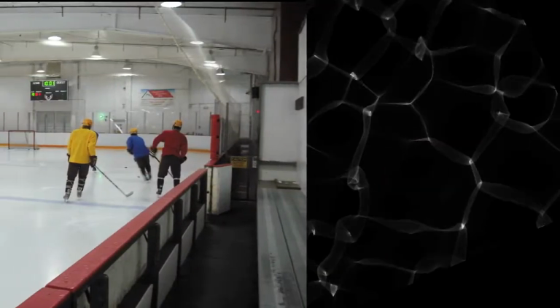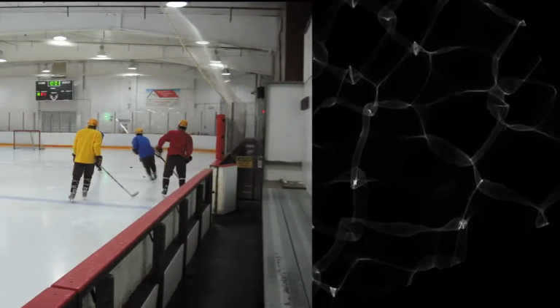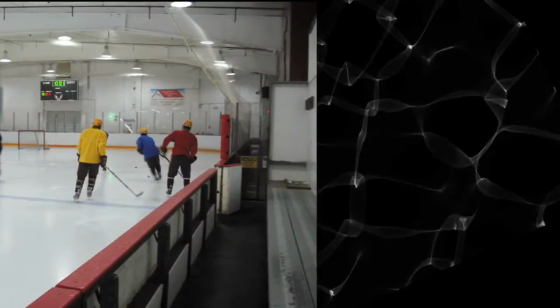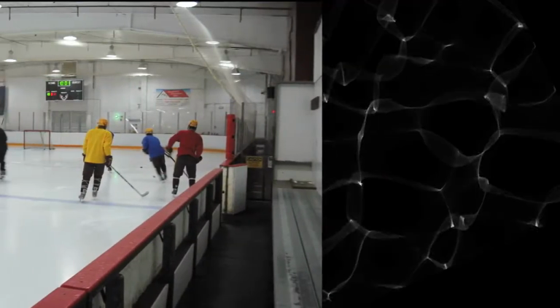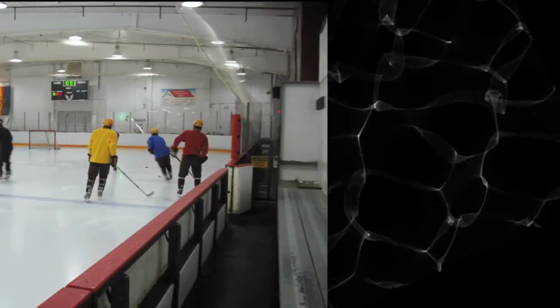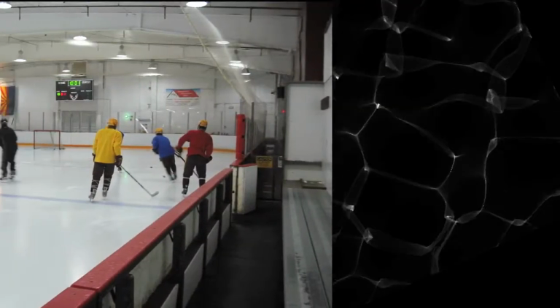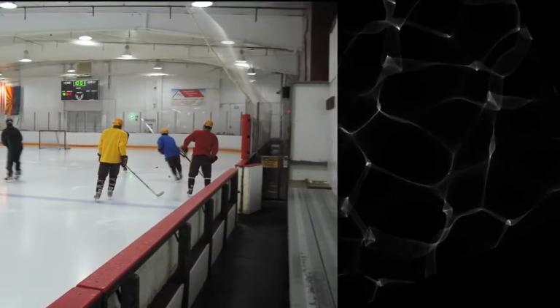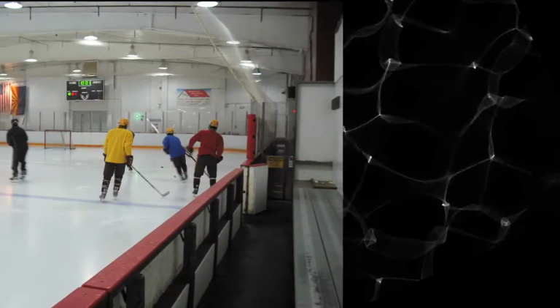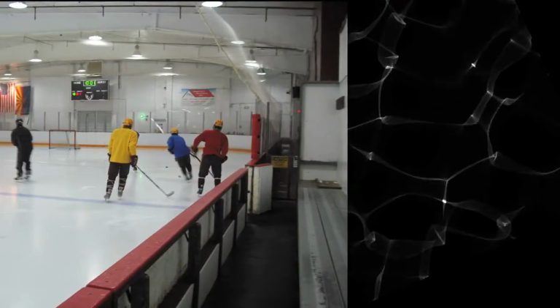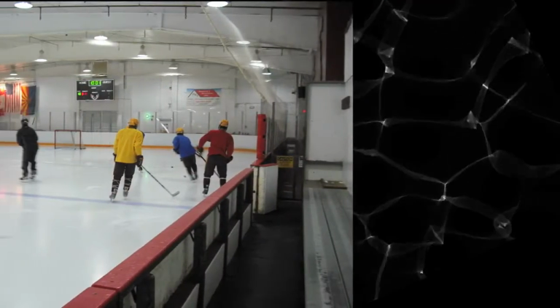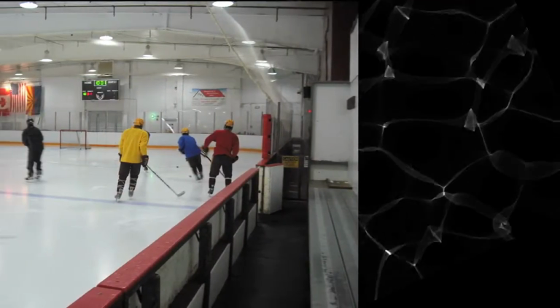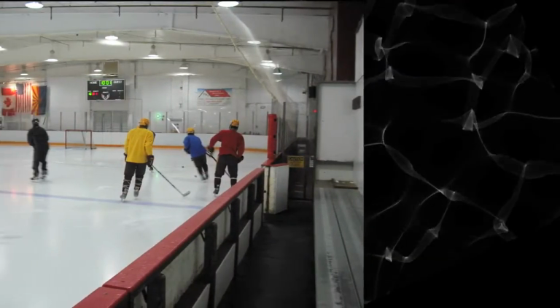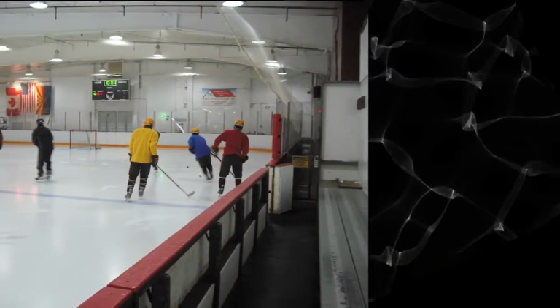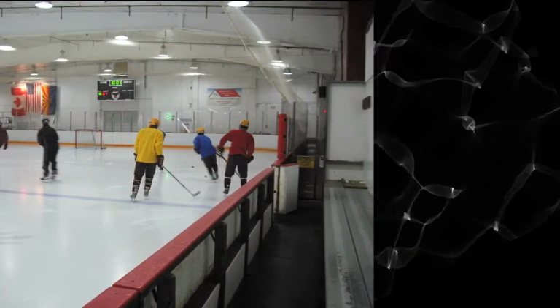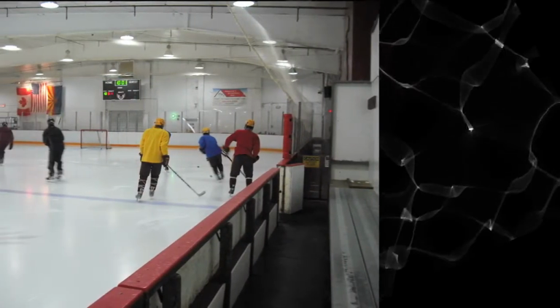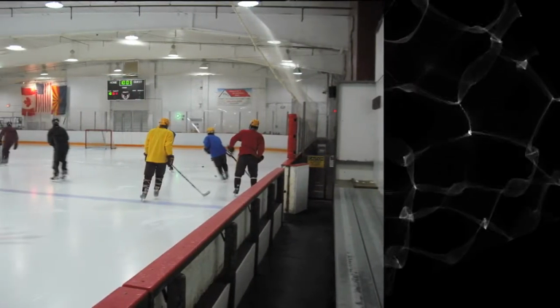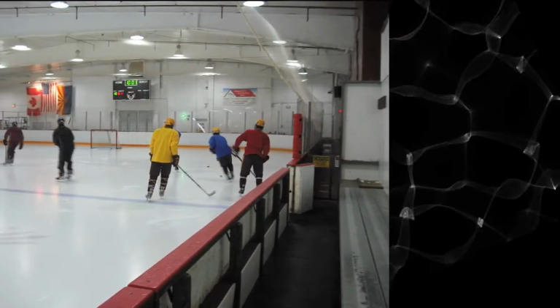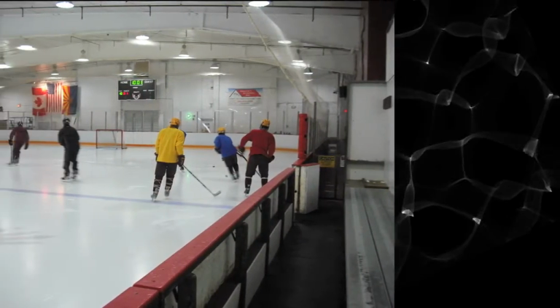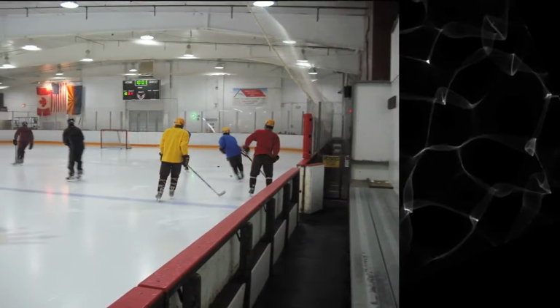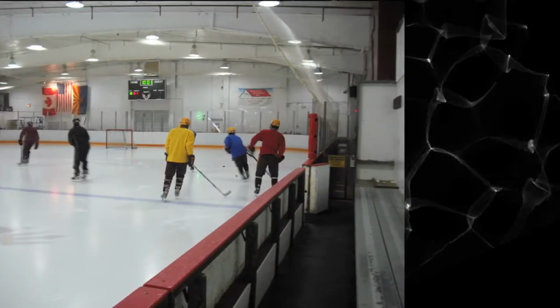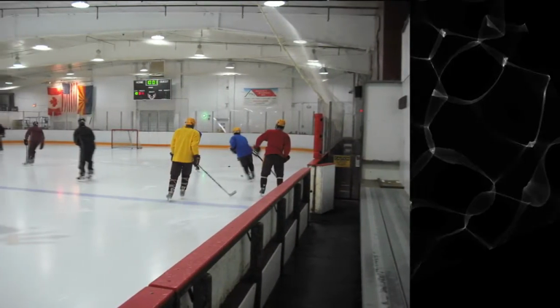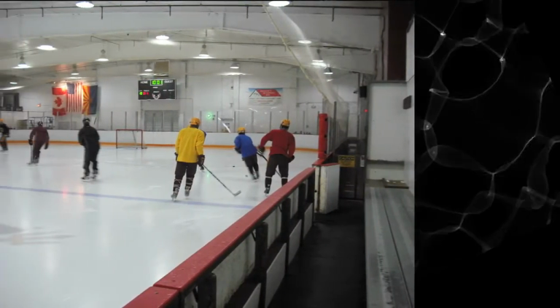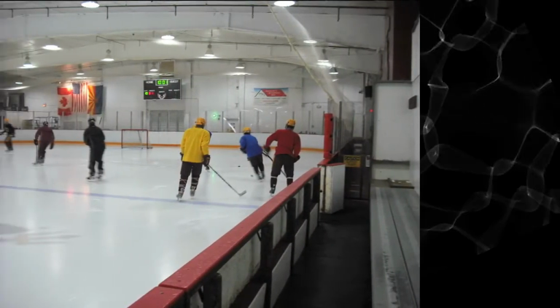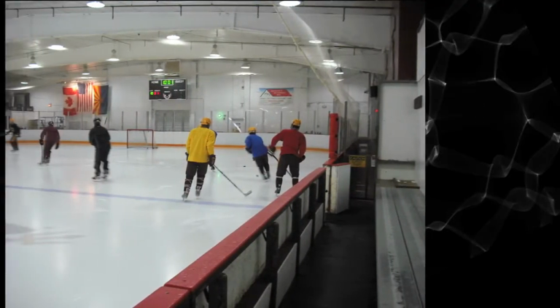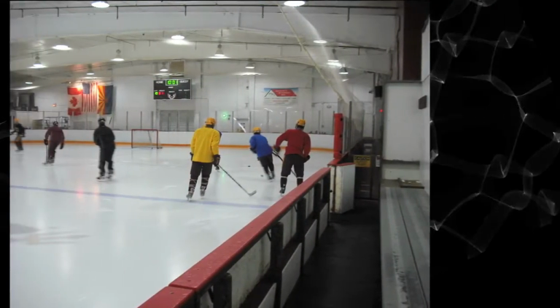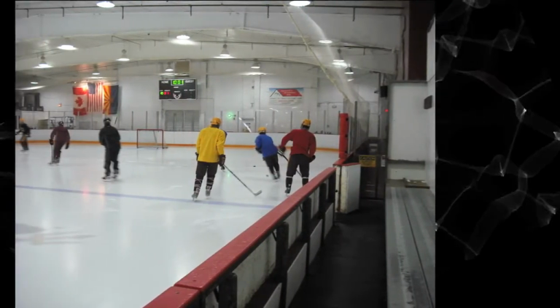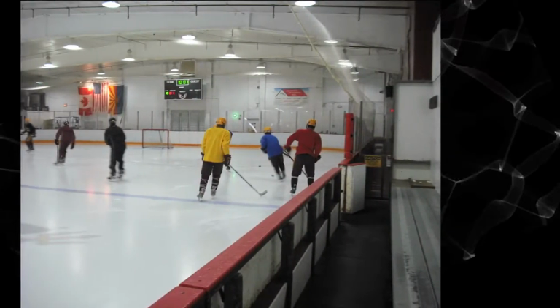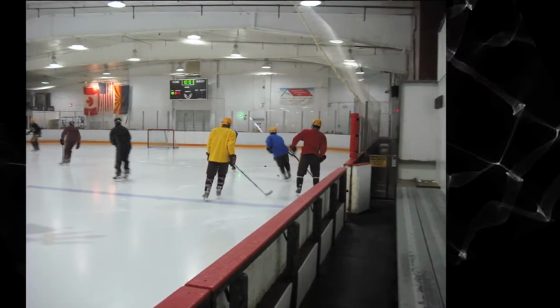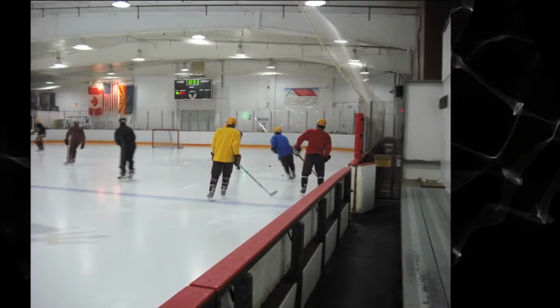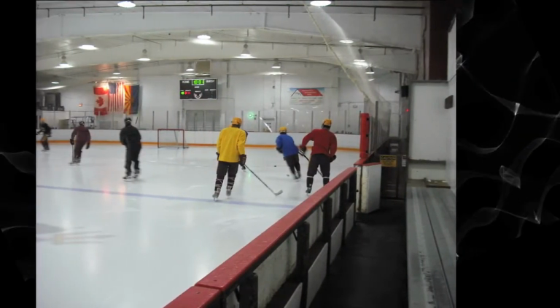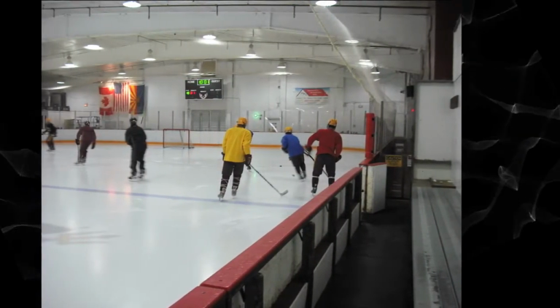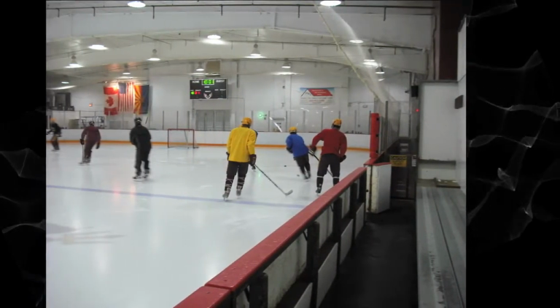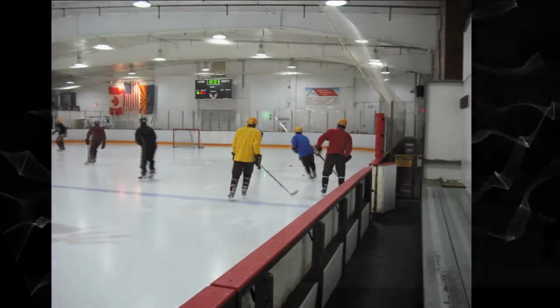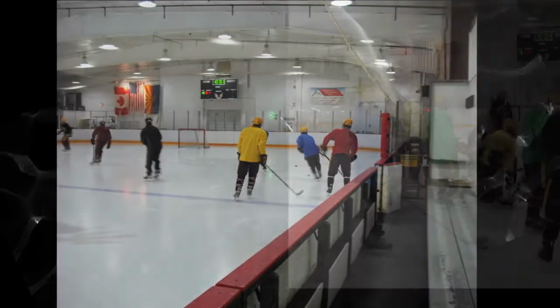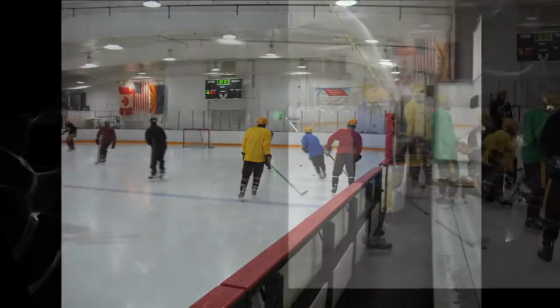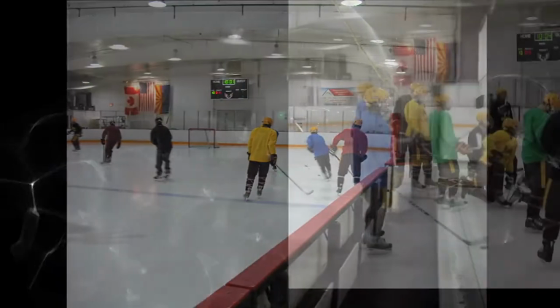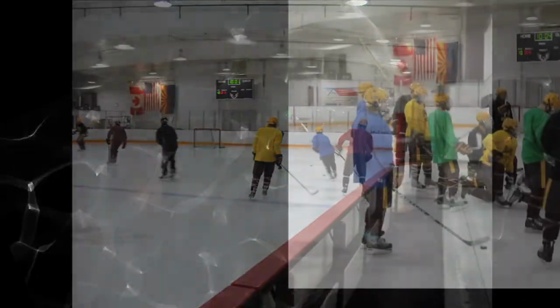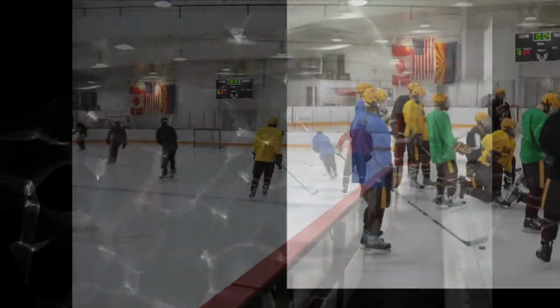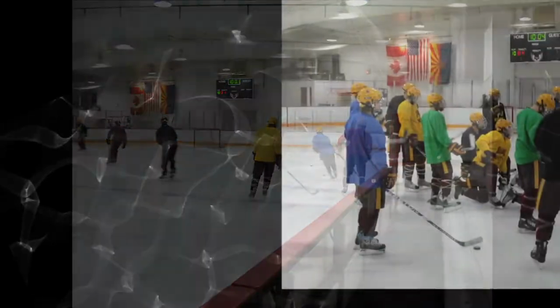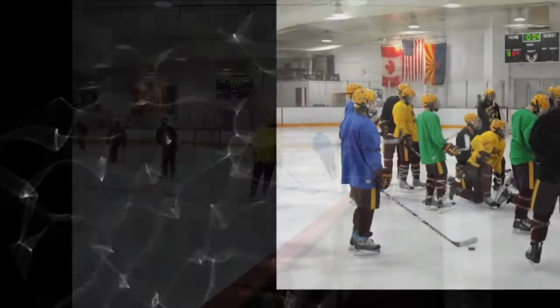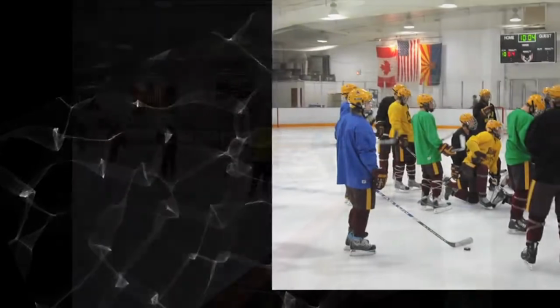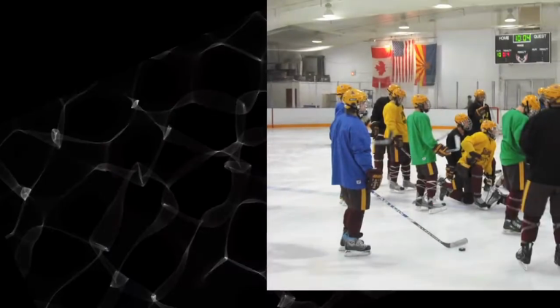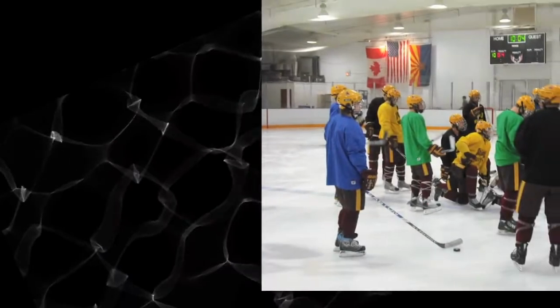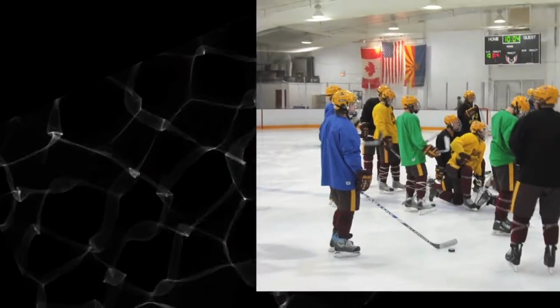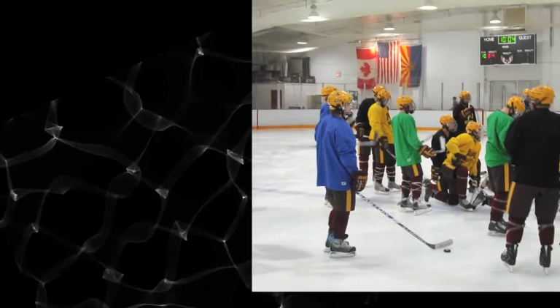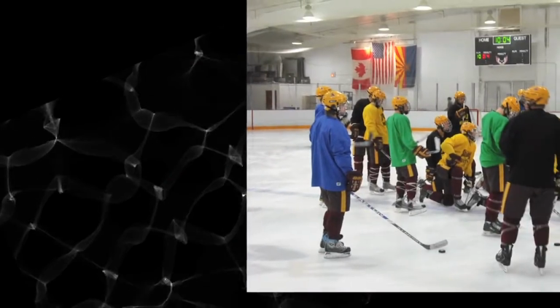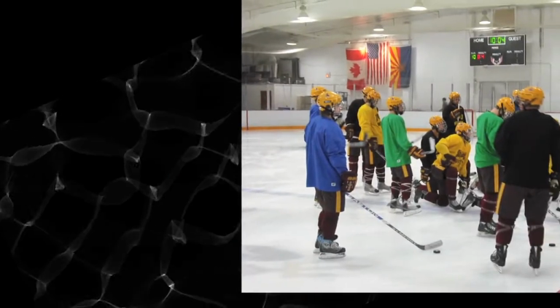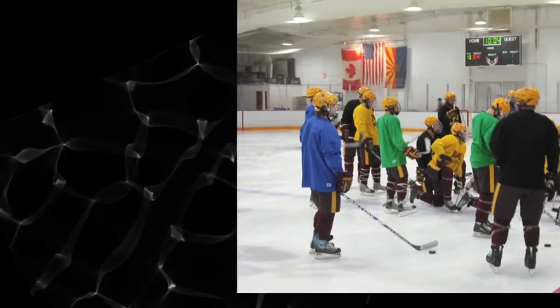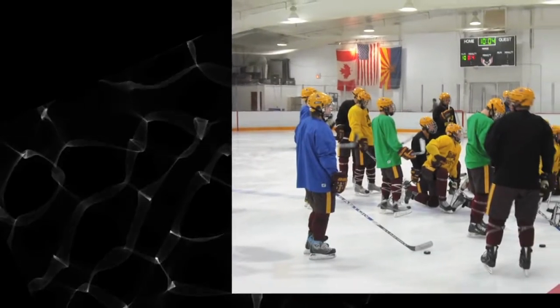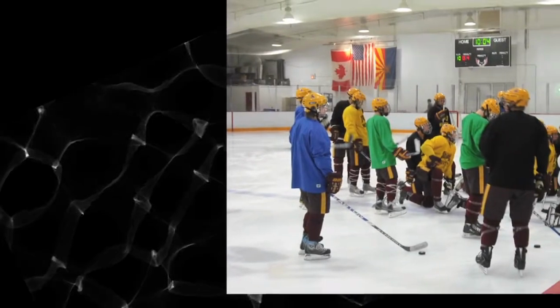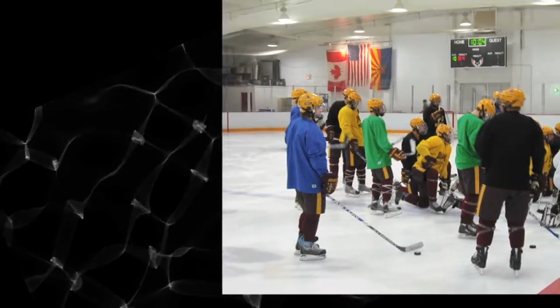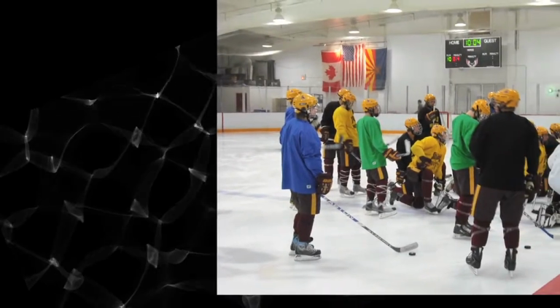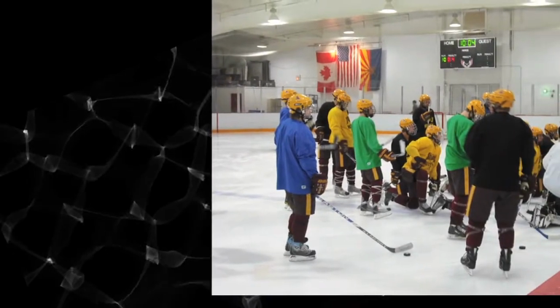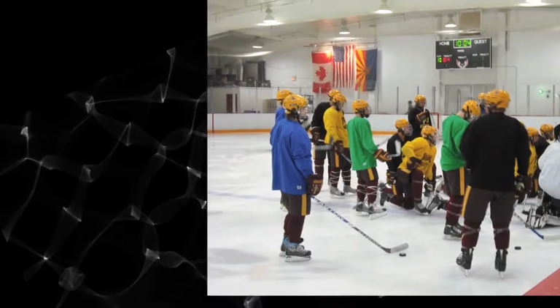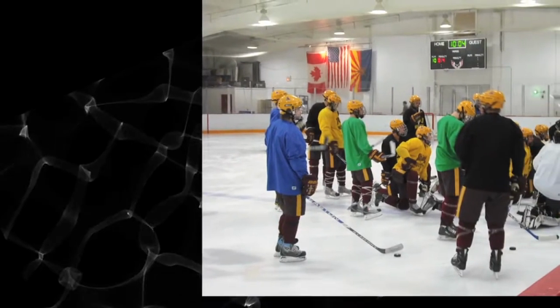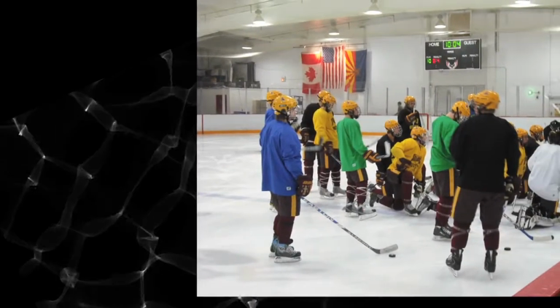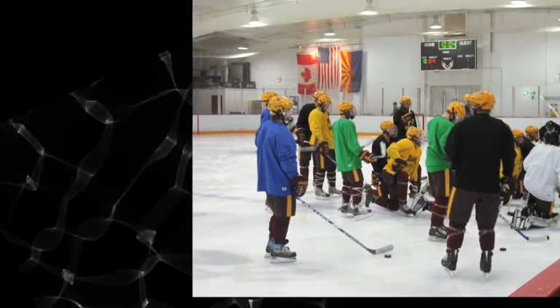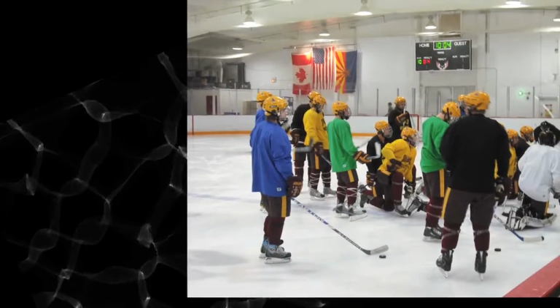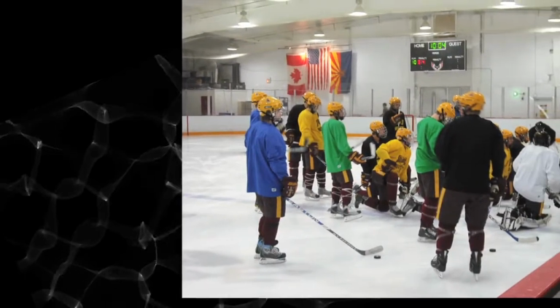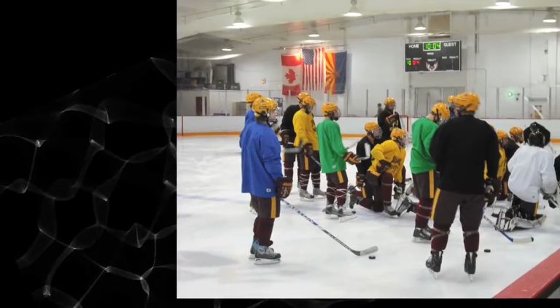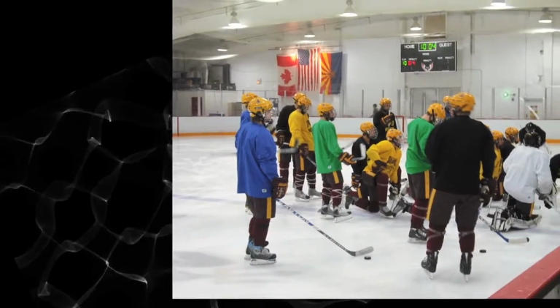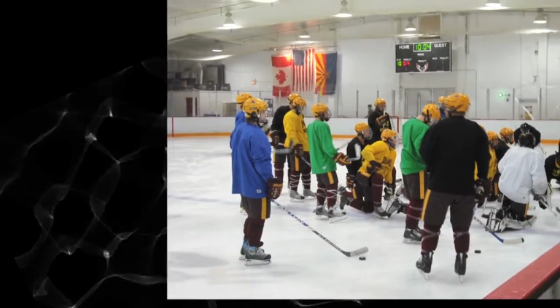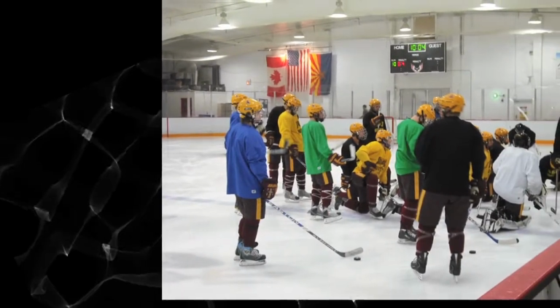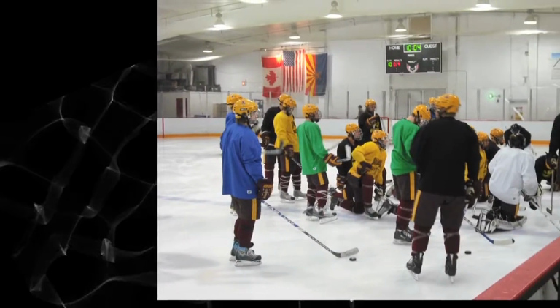Here's the team as they get ready to take the ice for practice. They have a quick meeting before they get started with their practice.